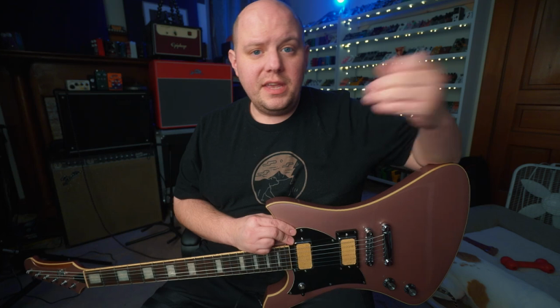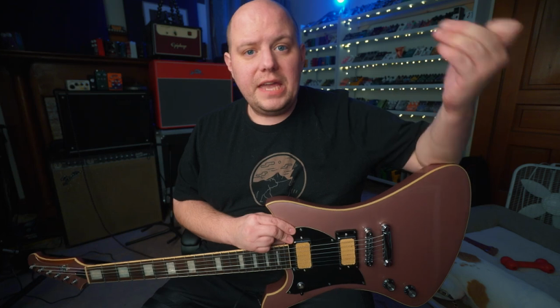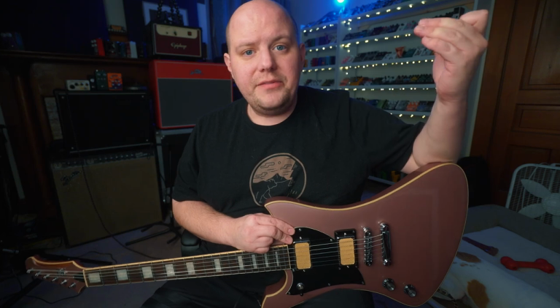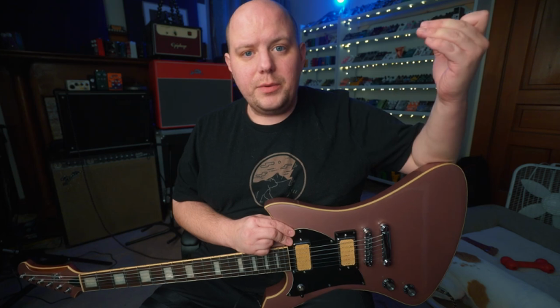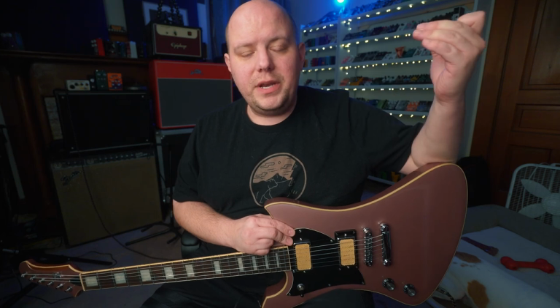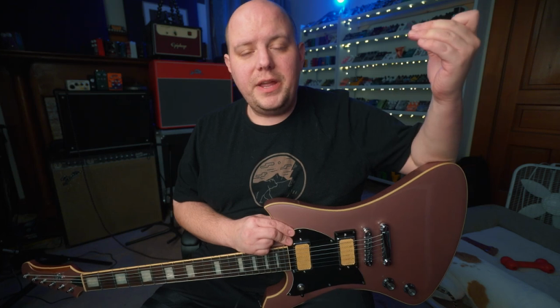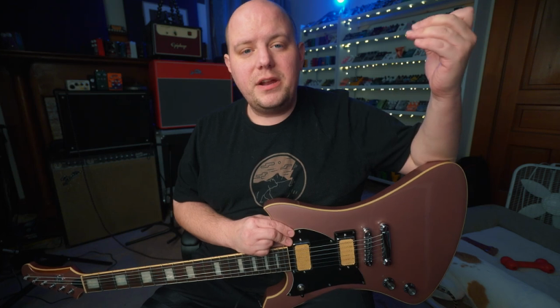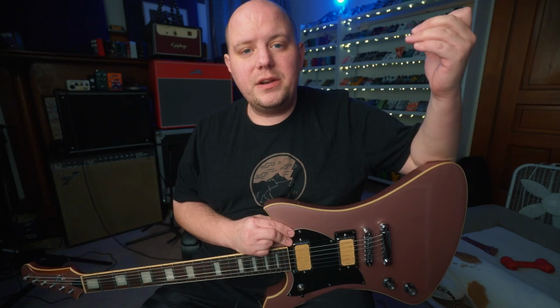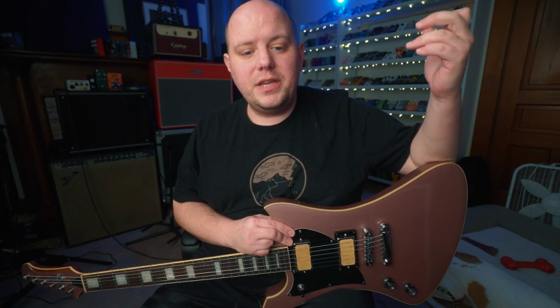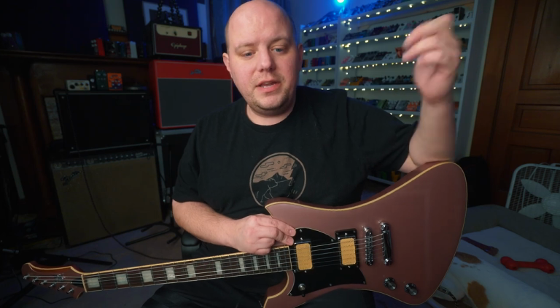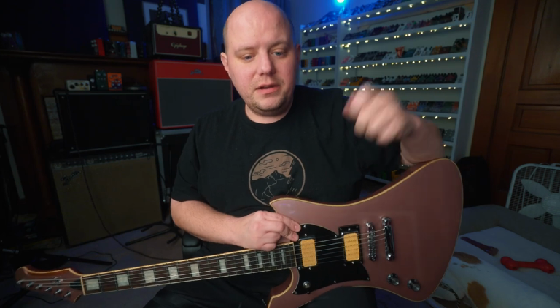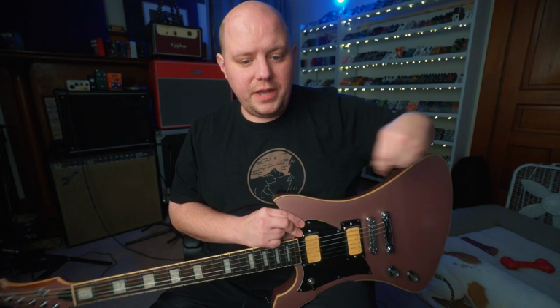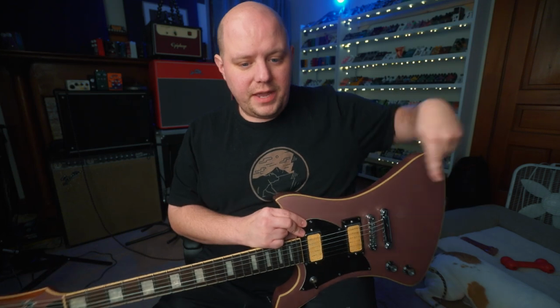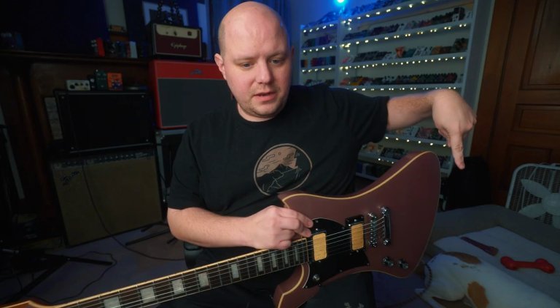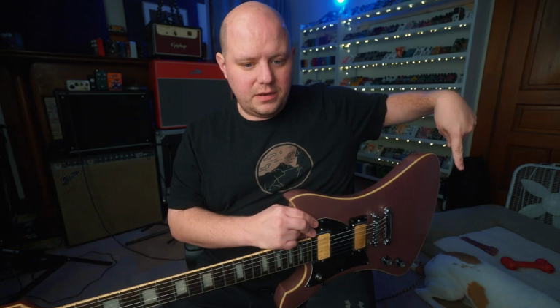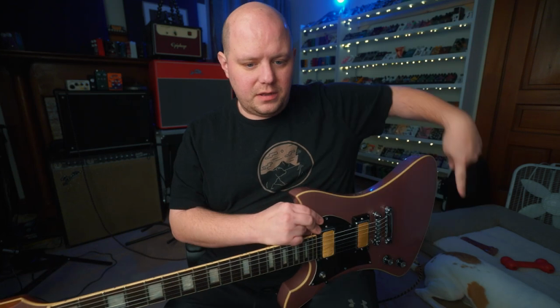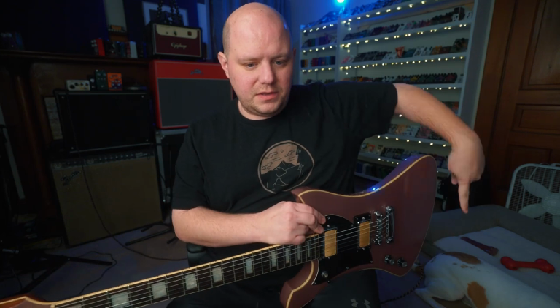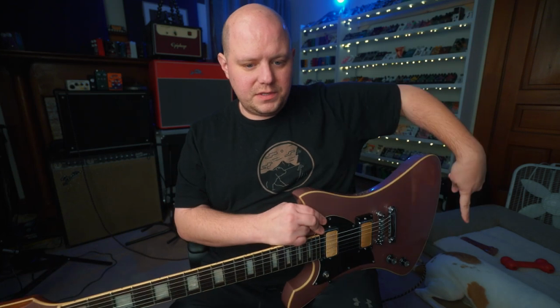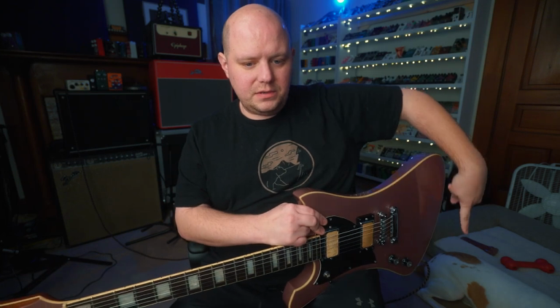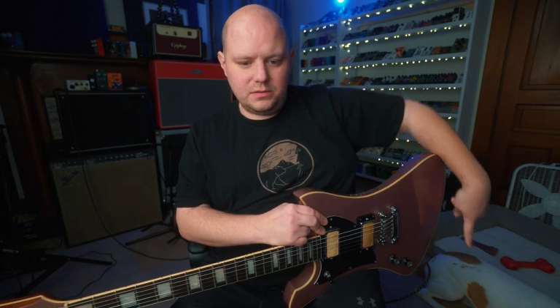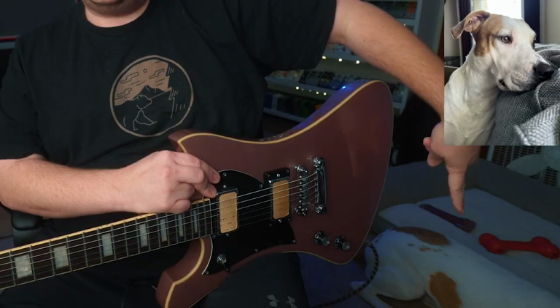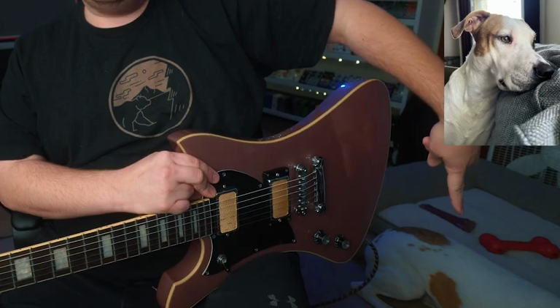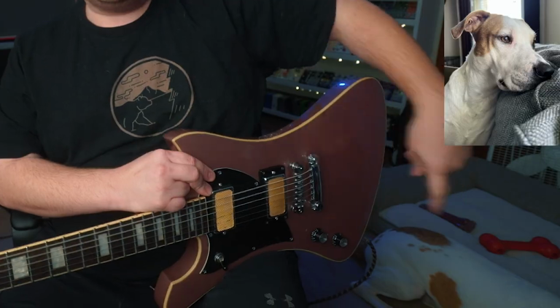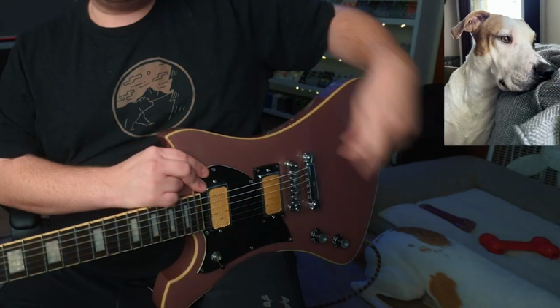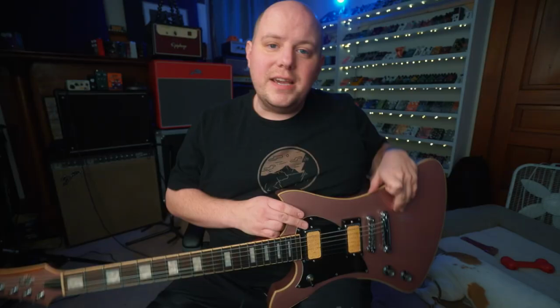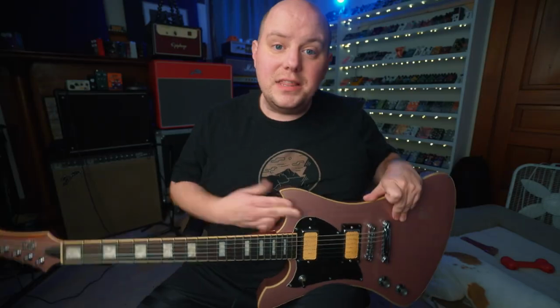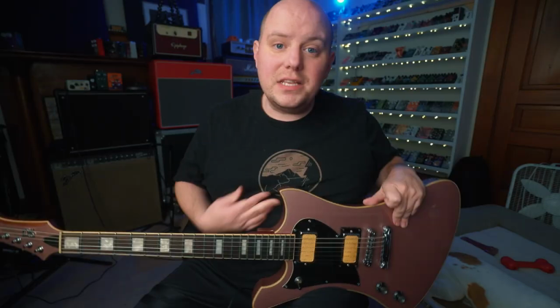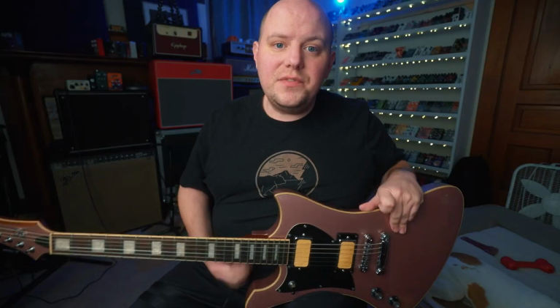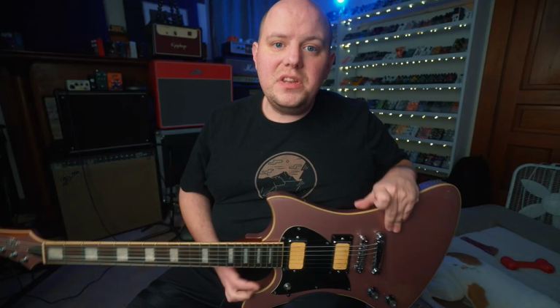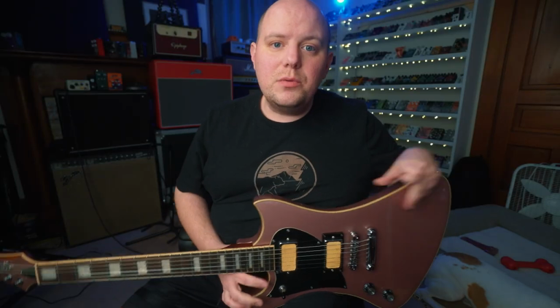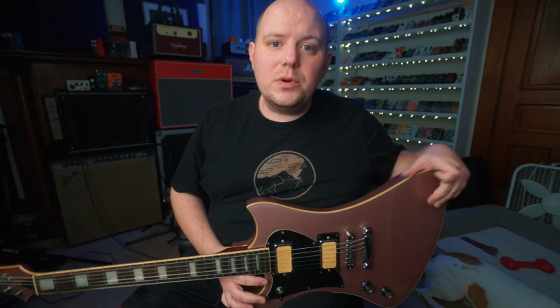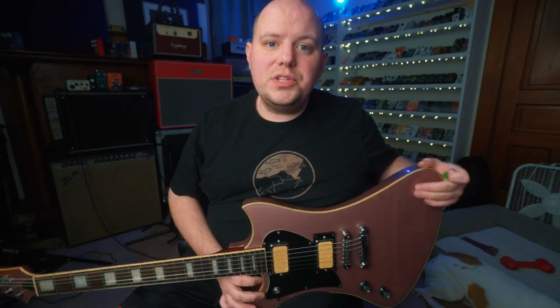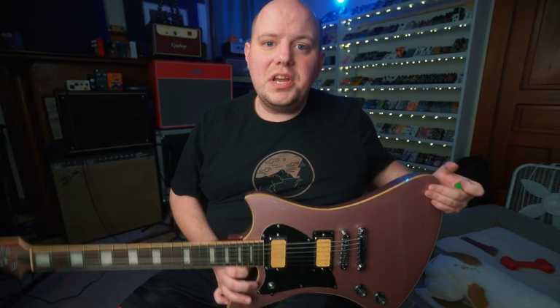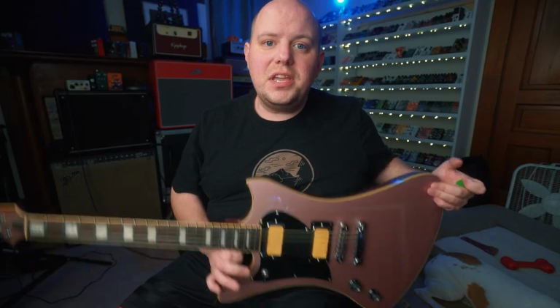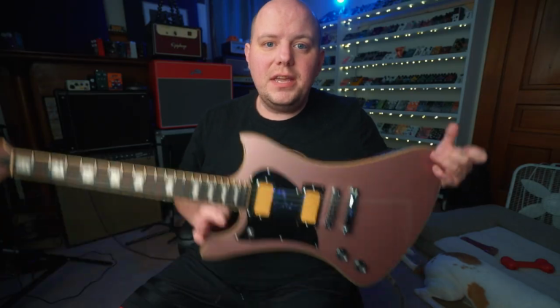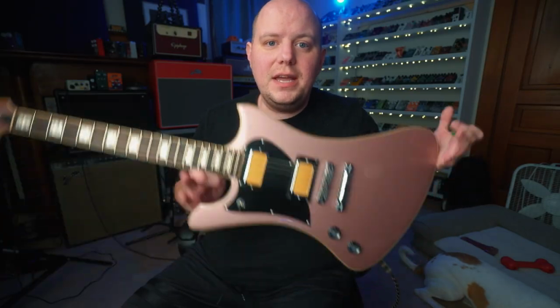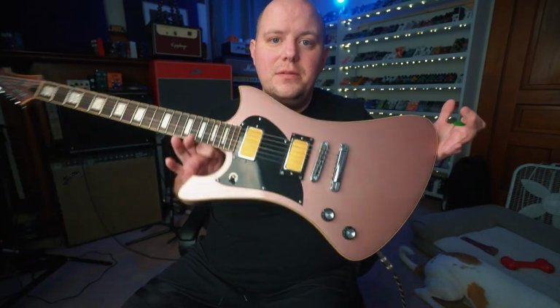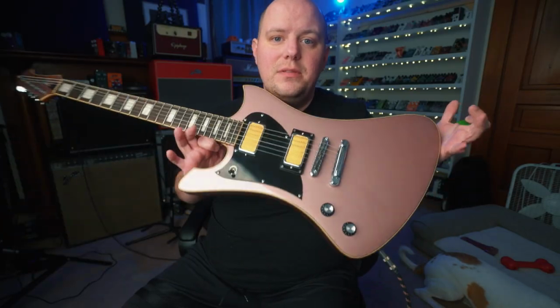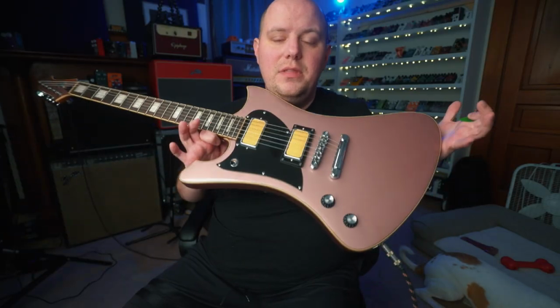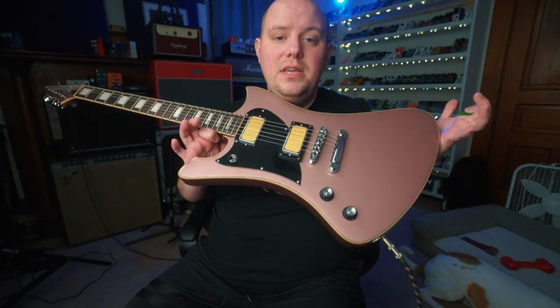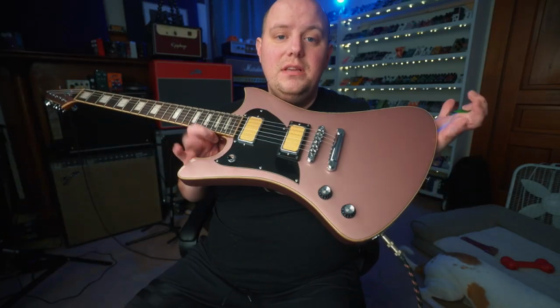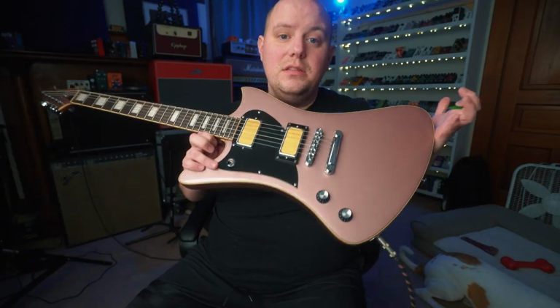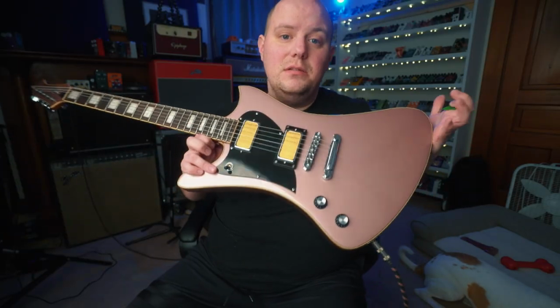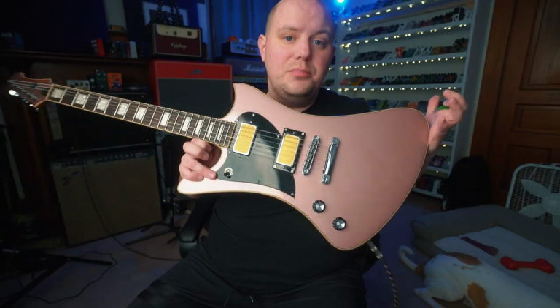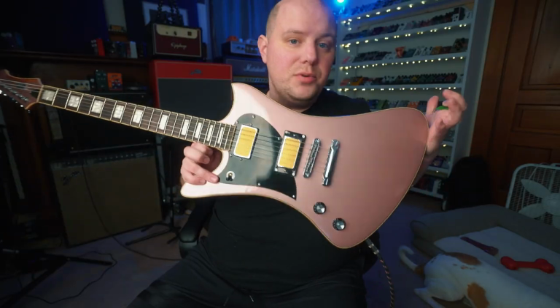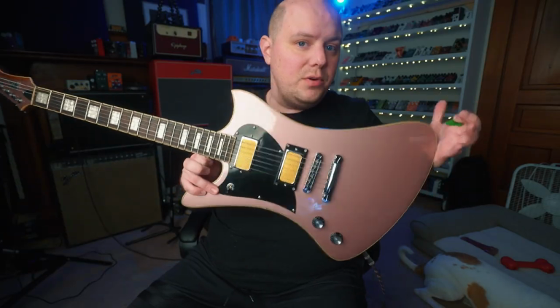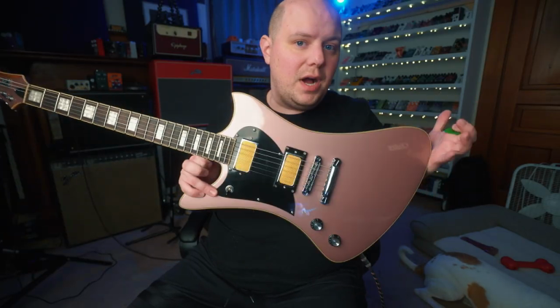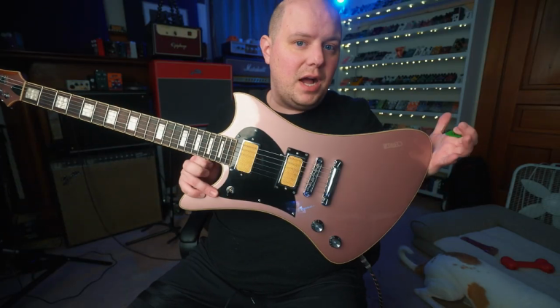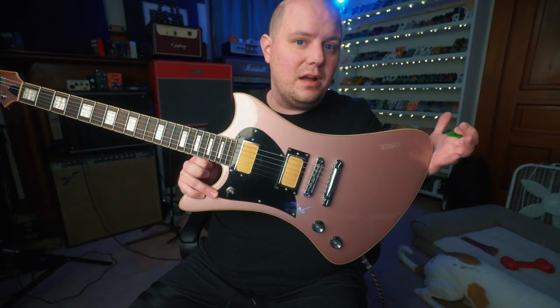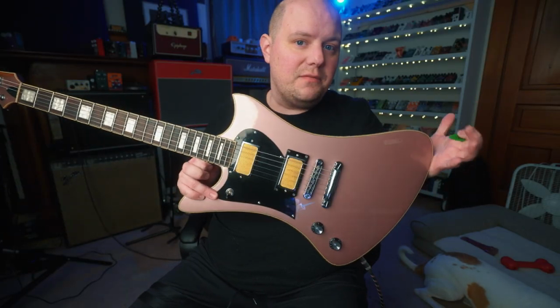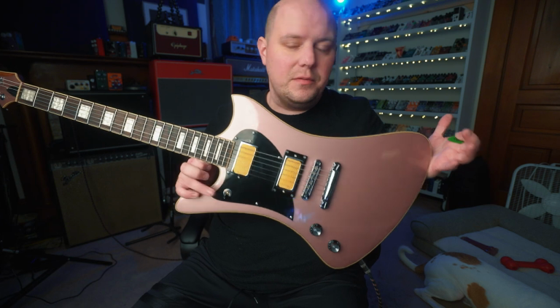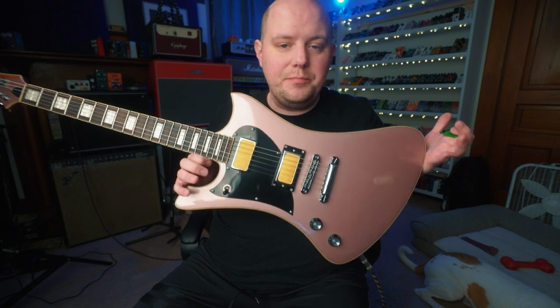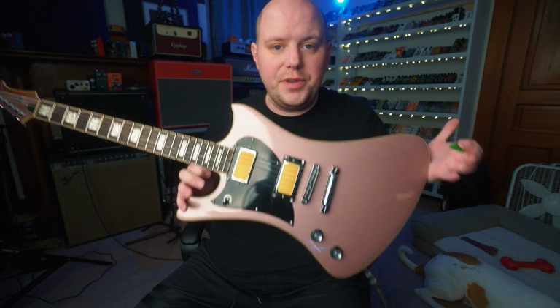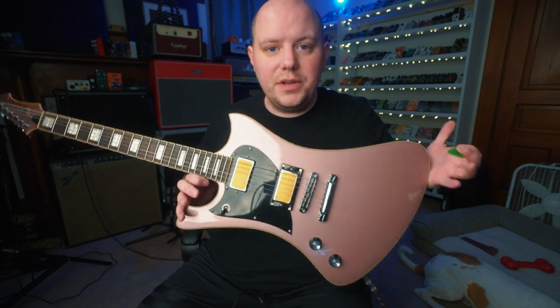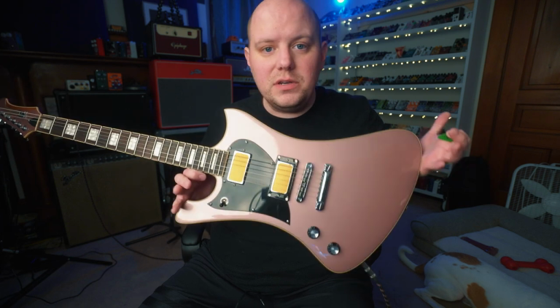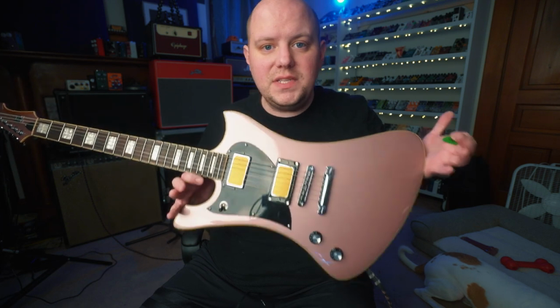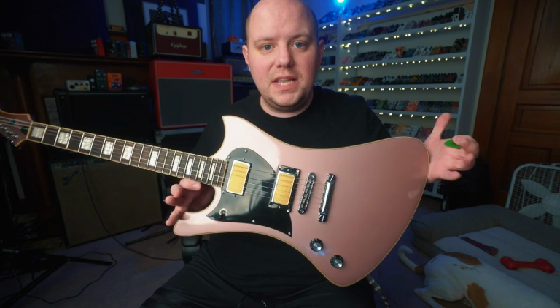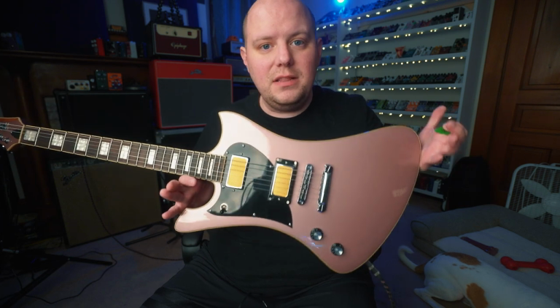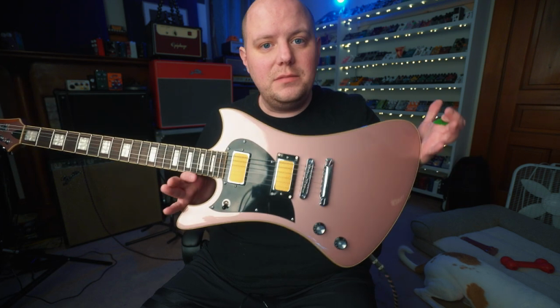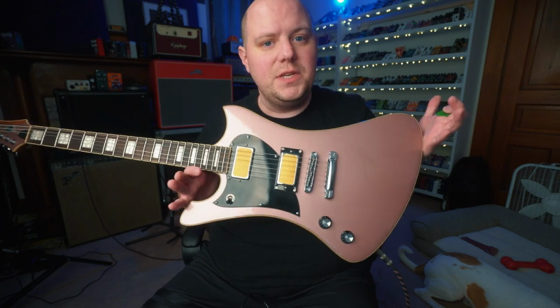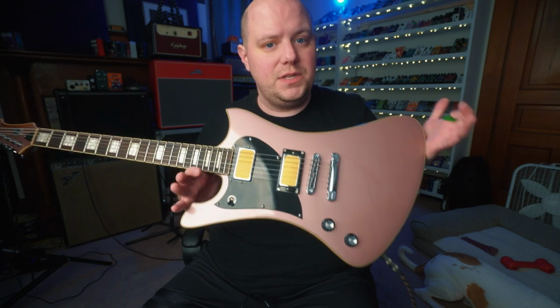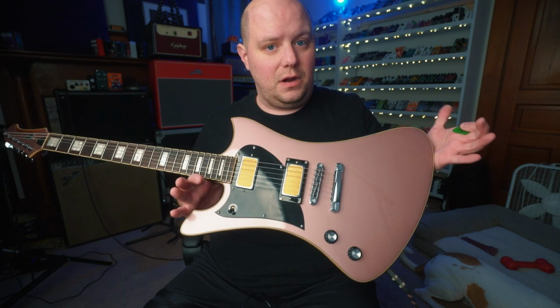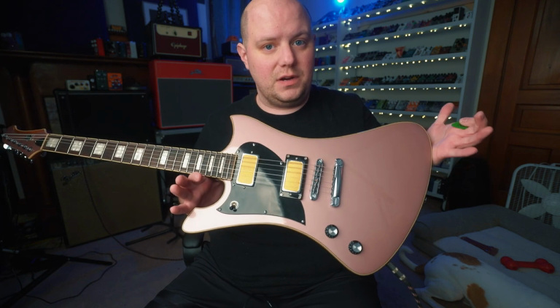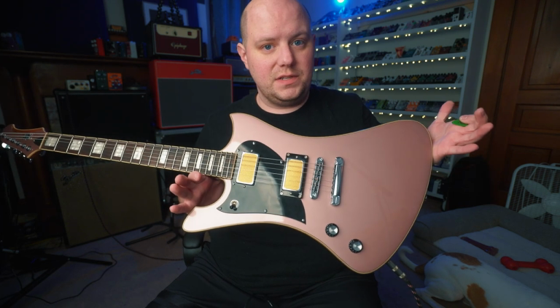Hey everyone, Eric here and also Otis. In this video we're checking out the La Bruja from Pure Salem Guitars.